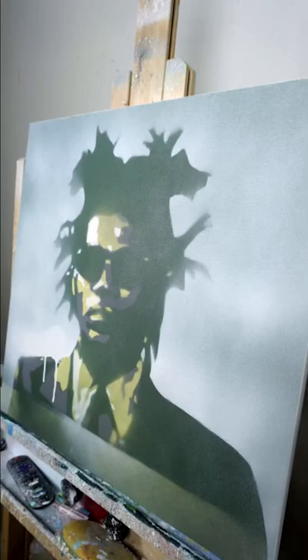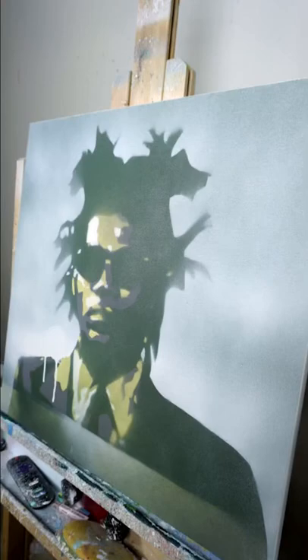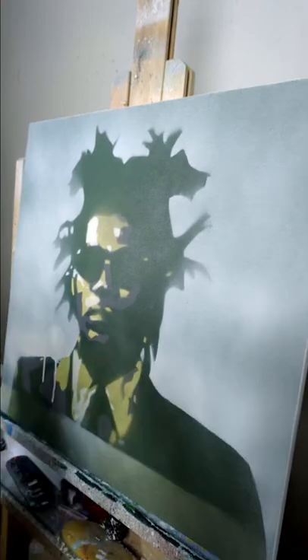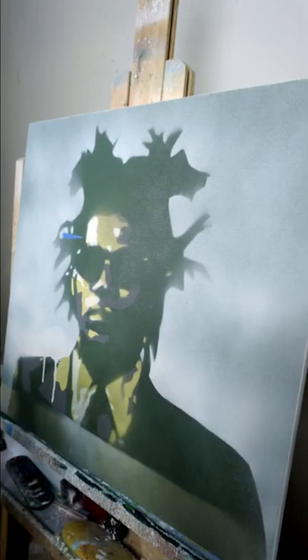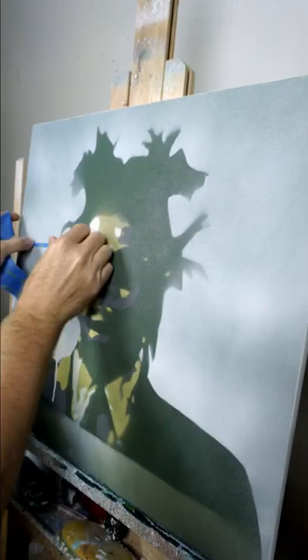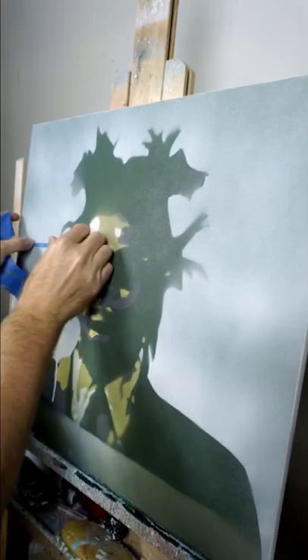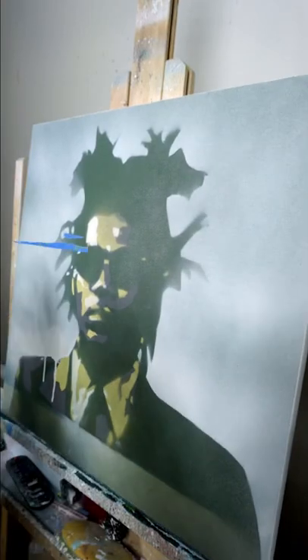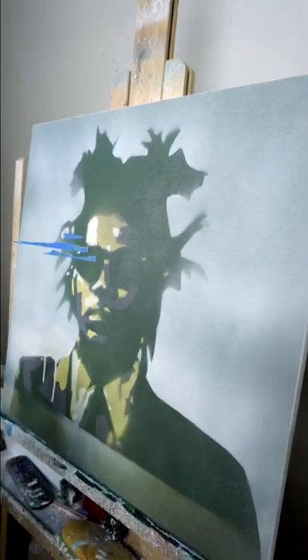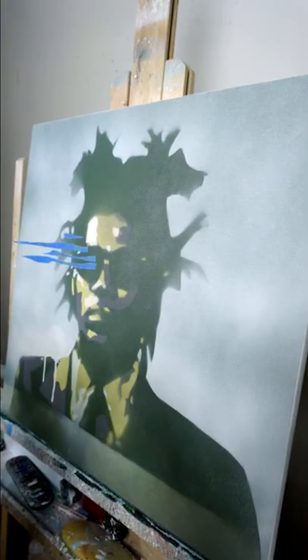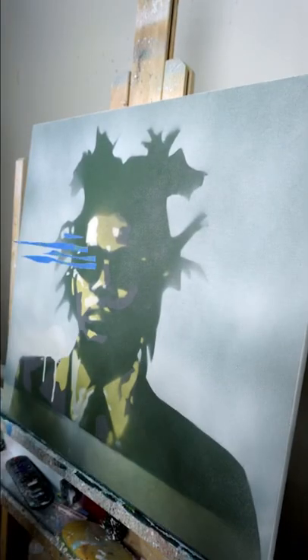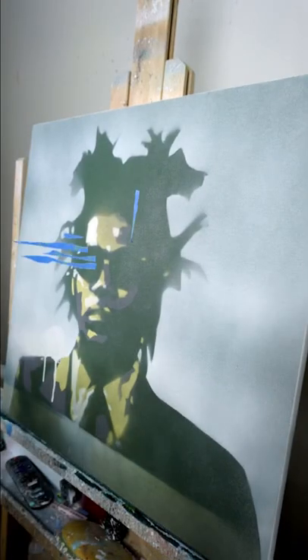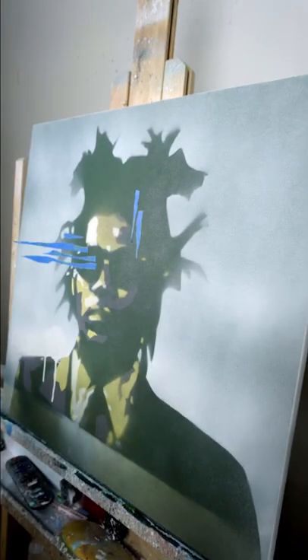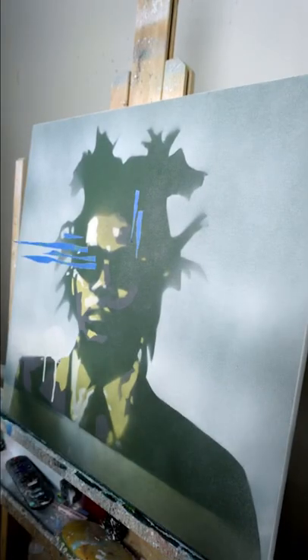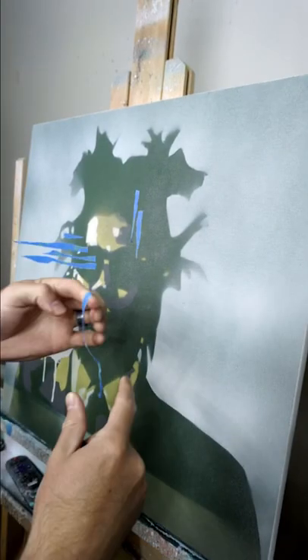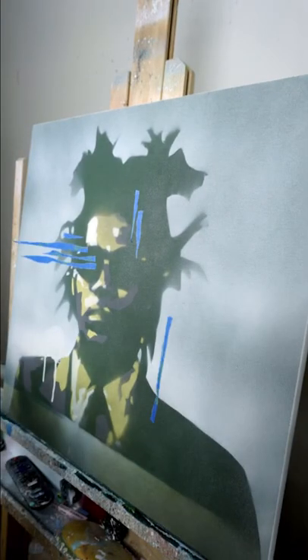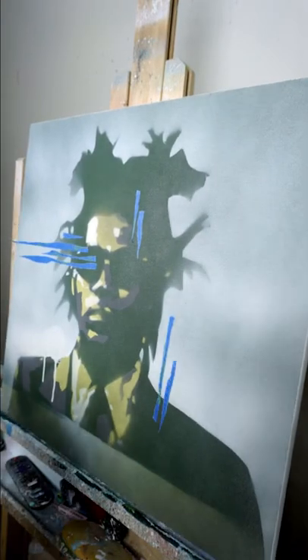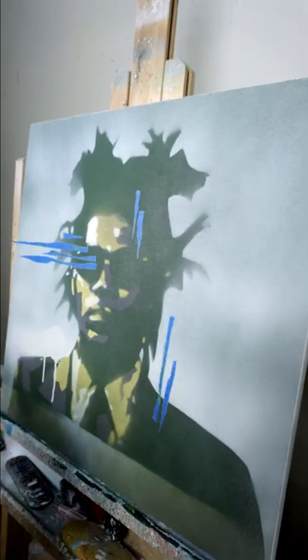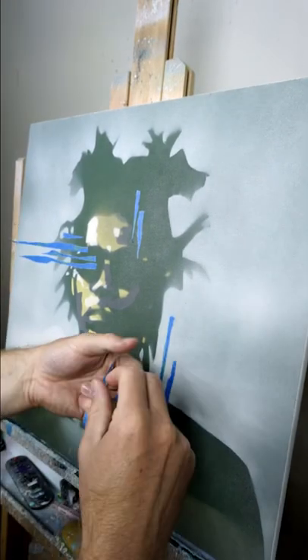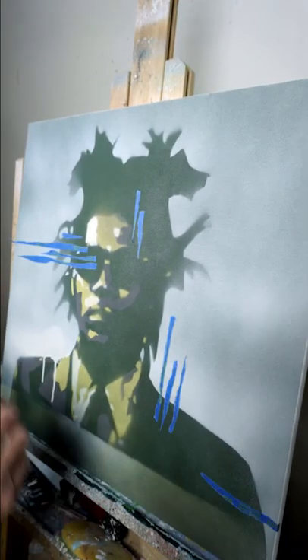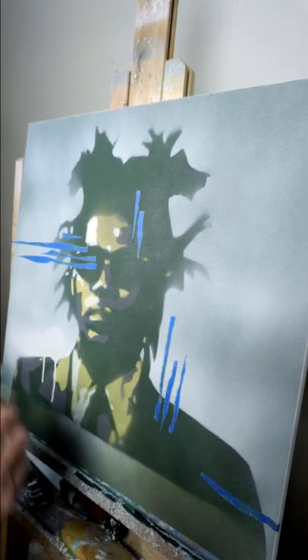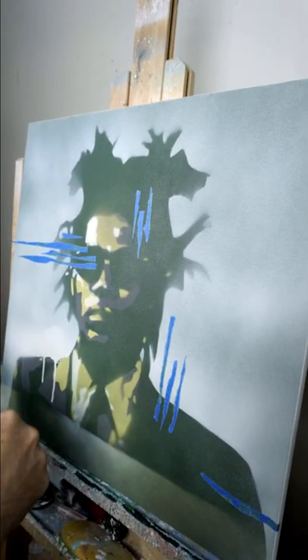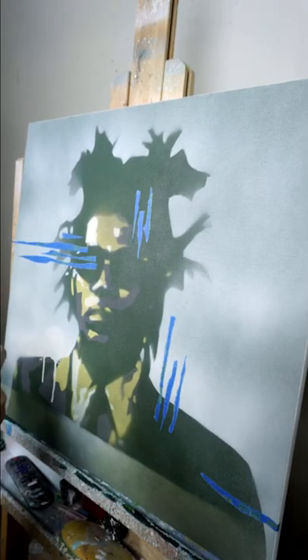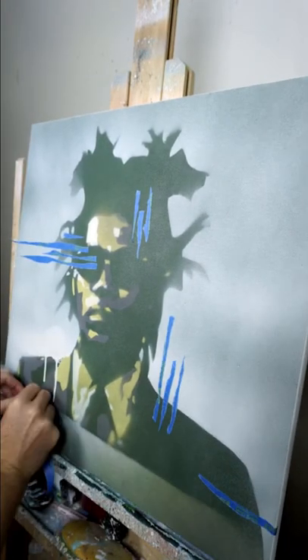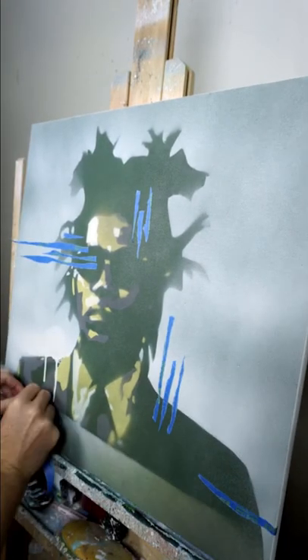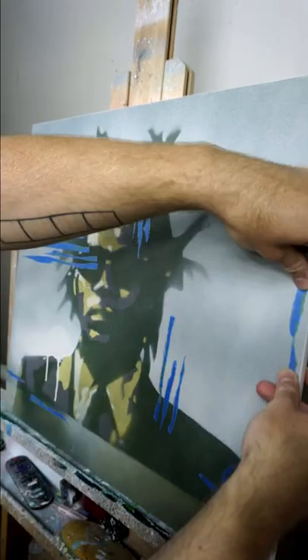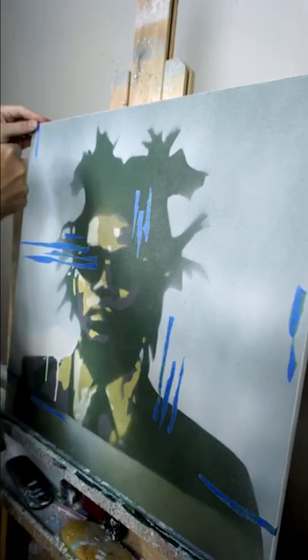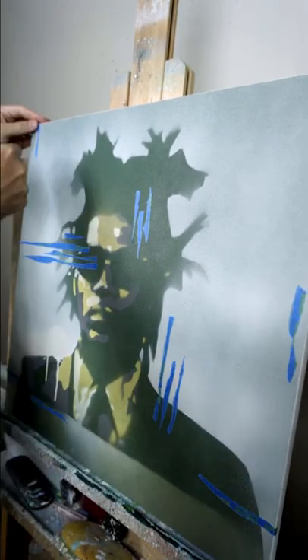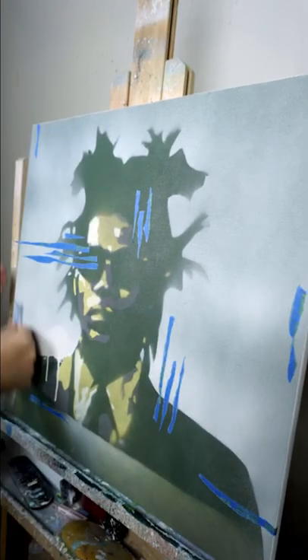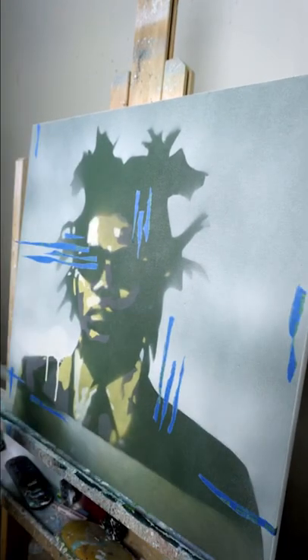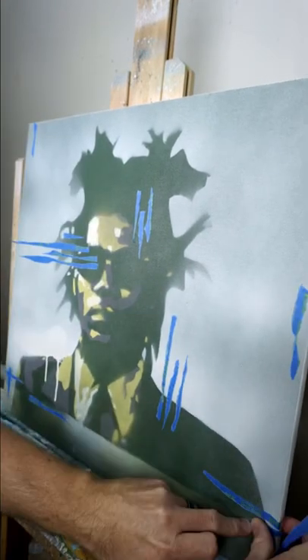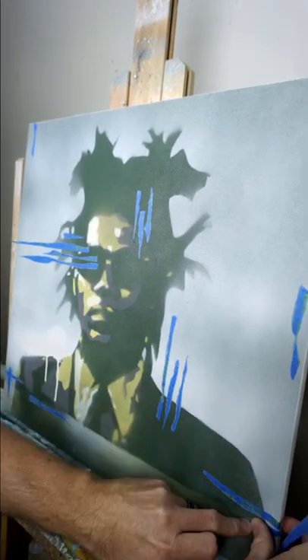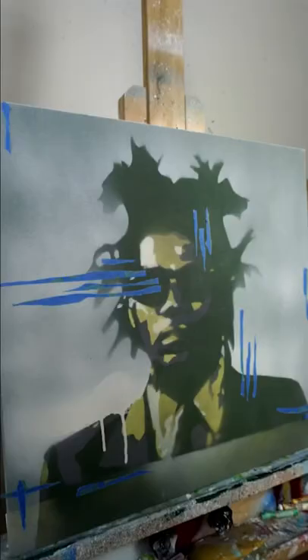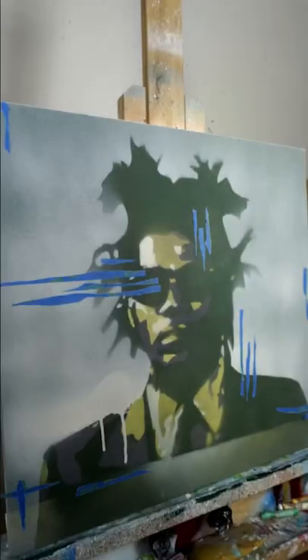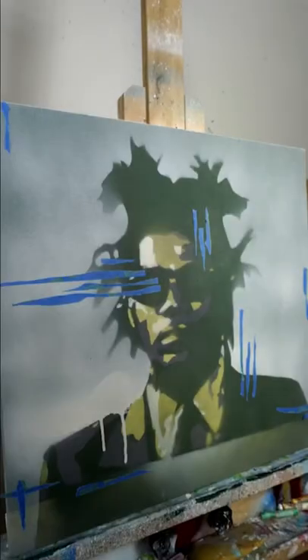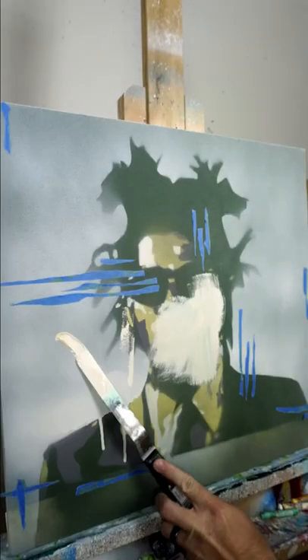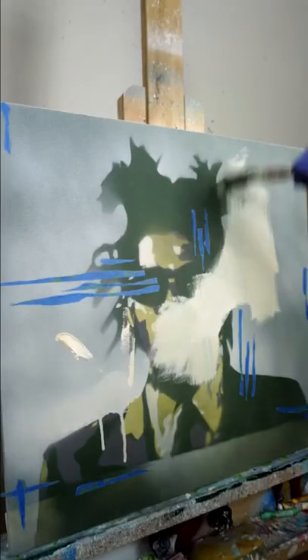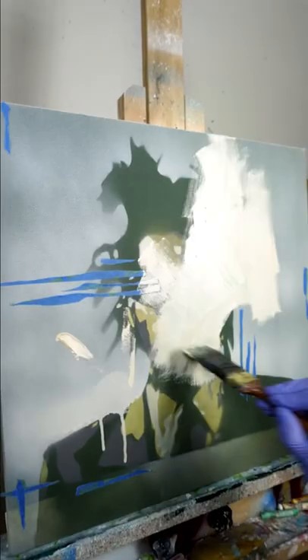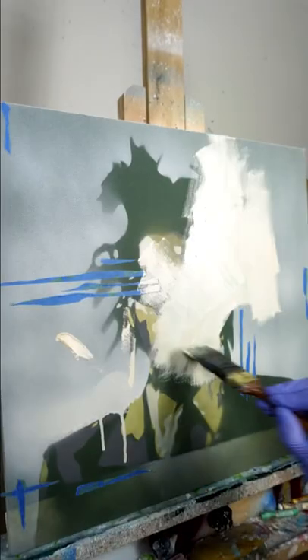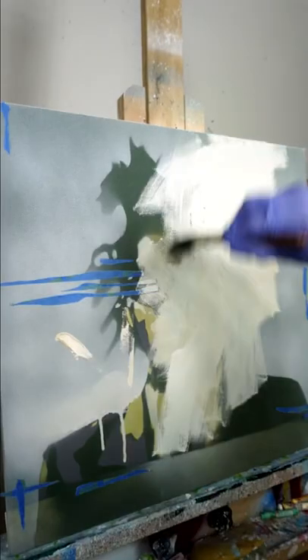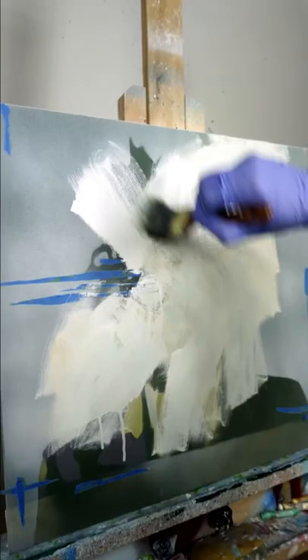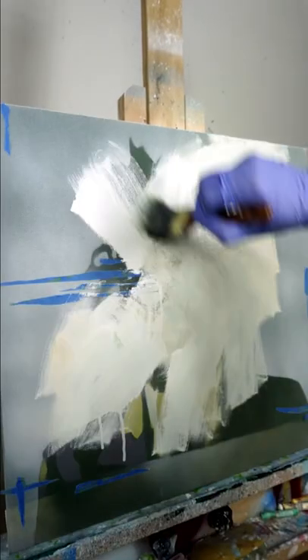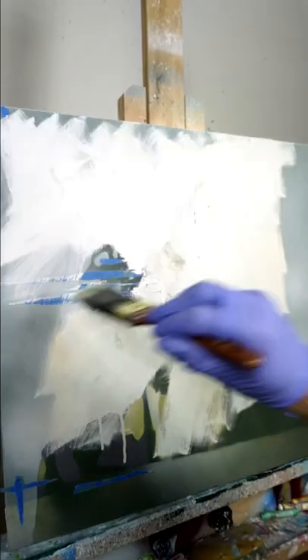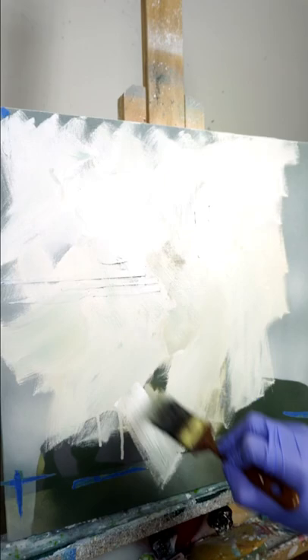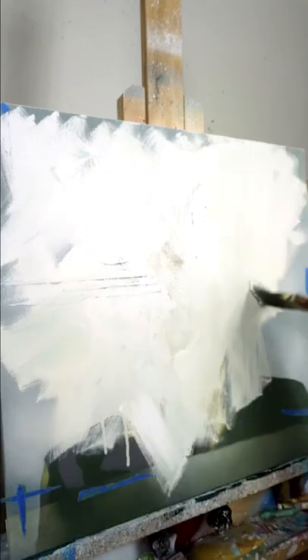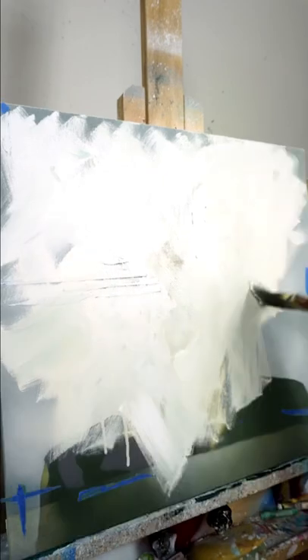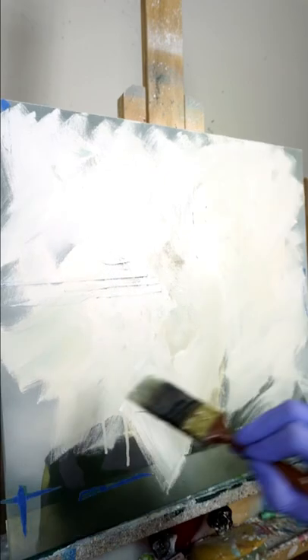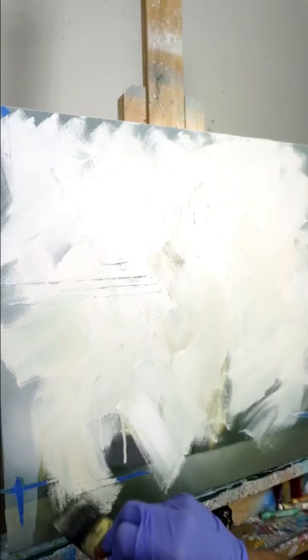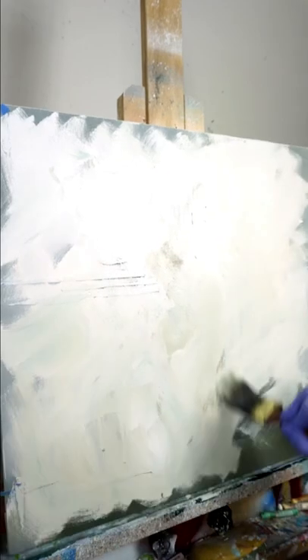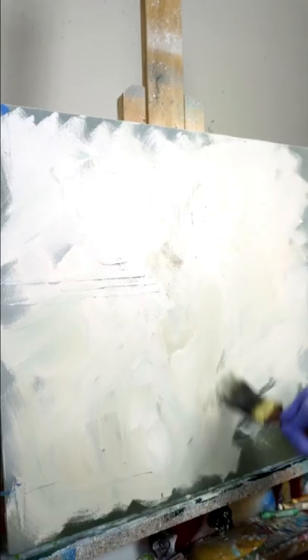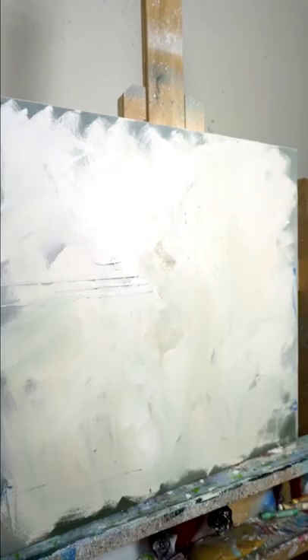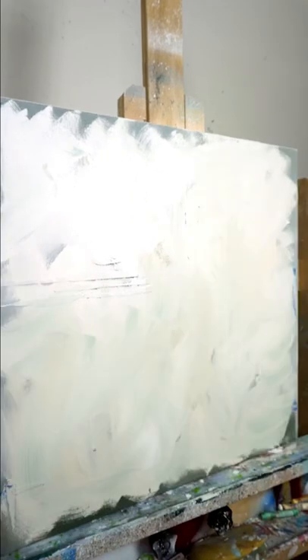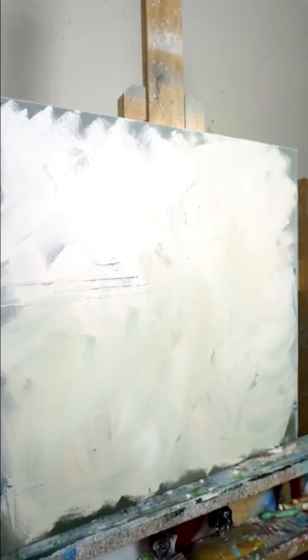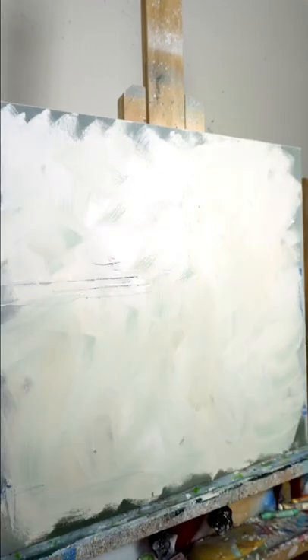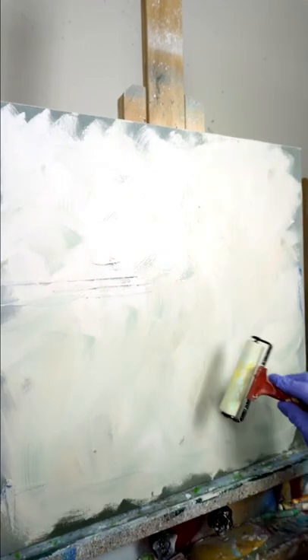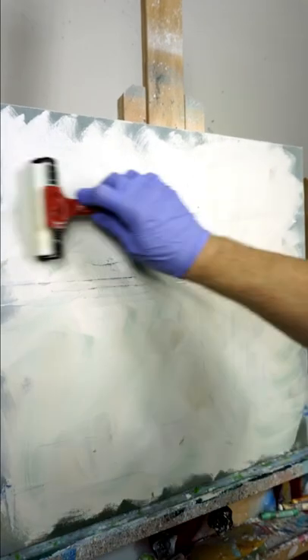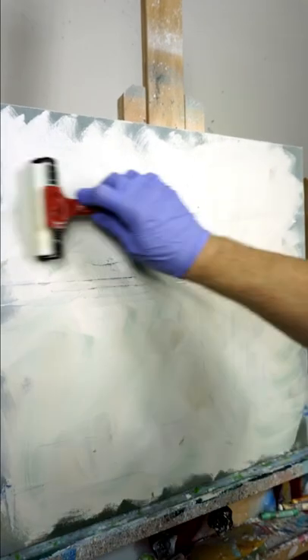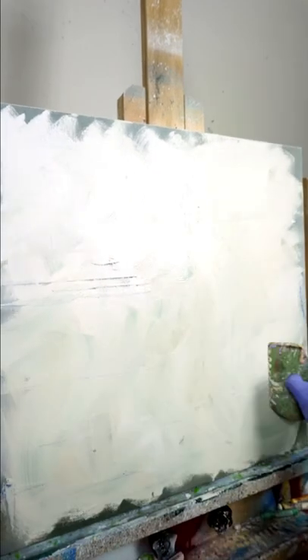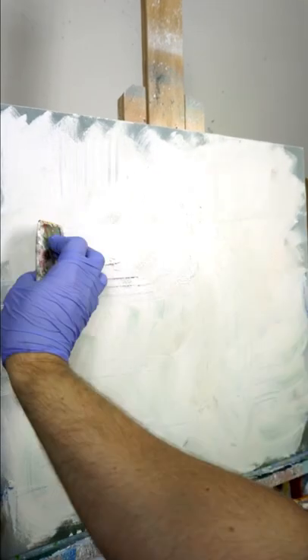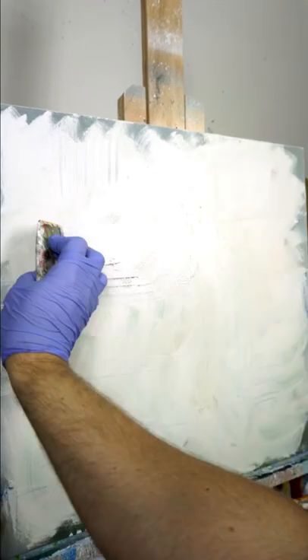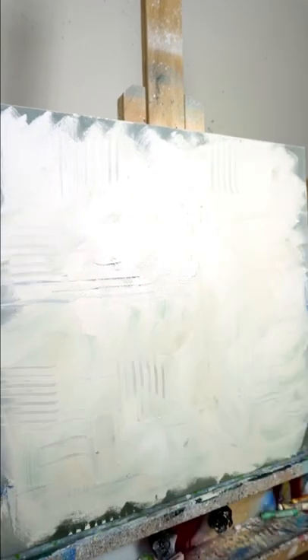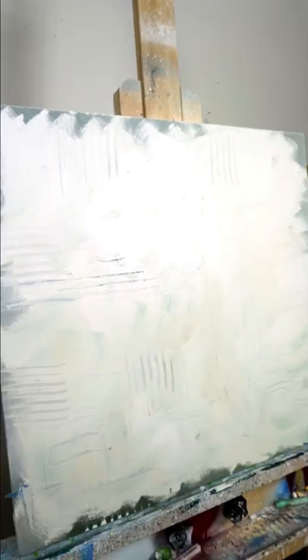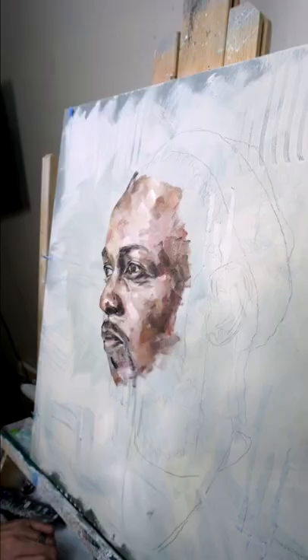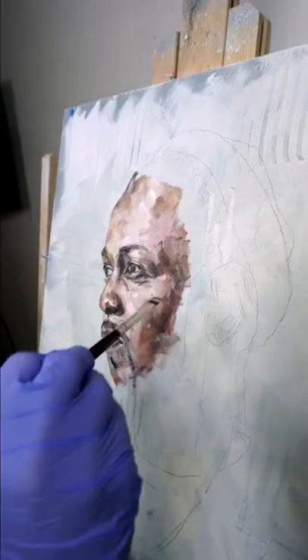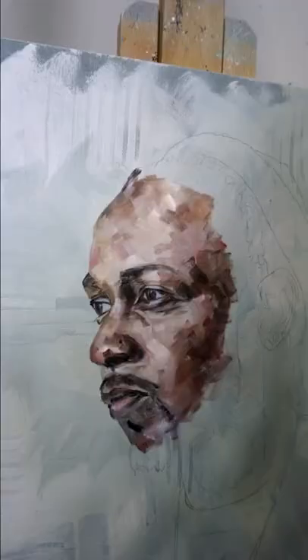I did this oil painting of Jean-Michel Basquiat and he didn't reply, so over top of it I'm painting arguably the goat of hip-hop, Kendrick Lamar.